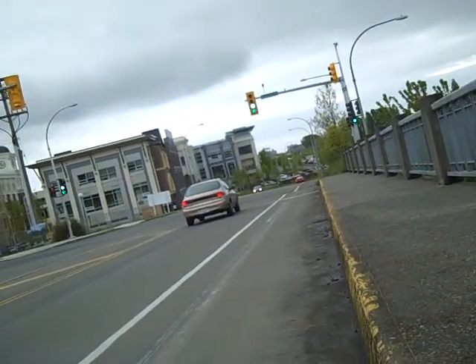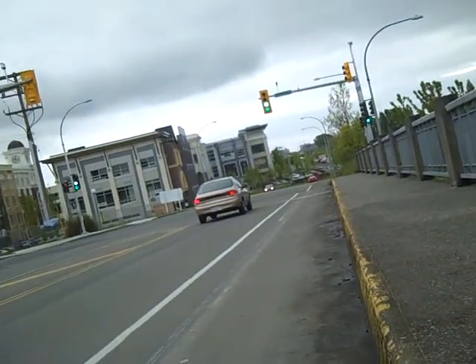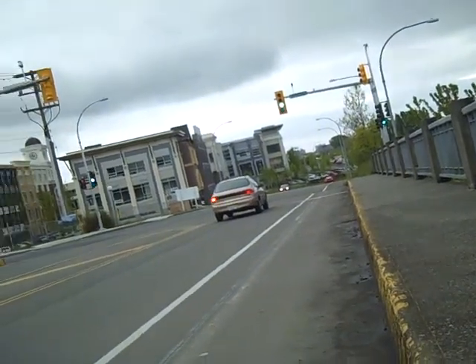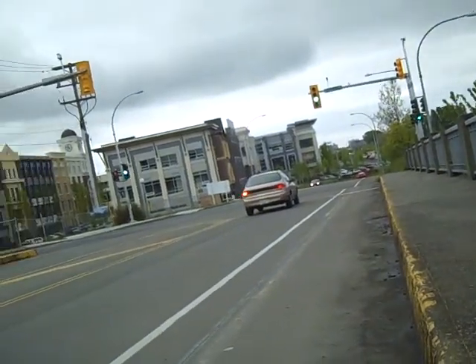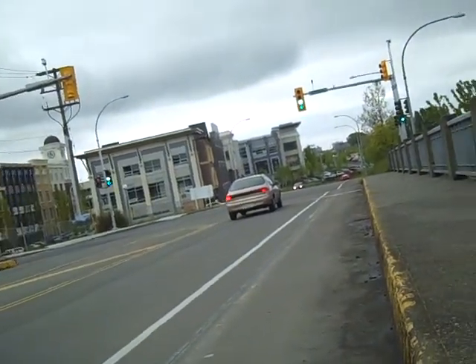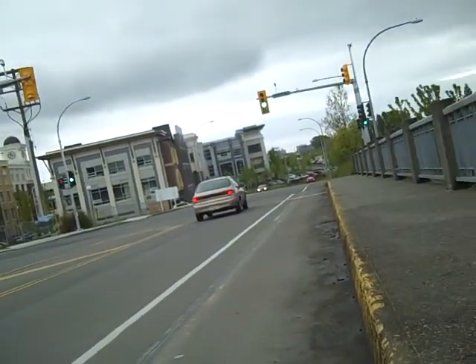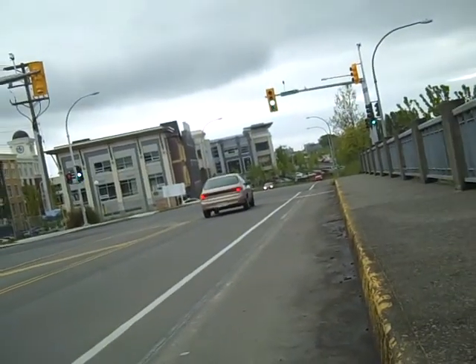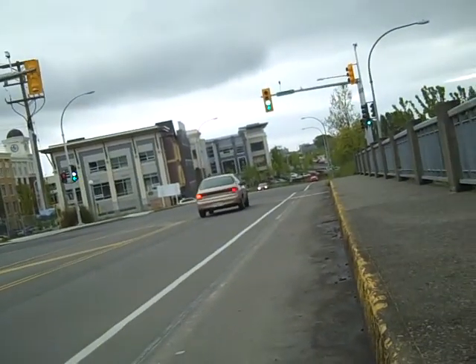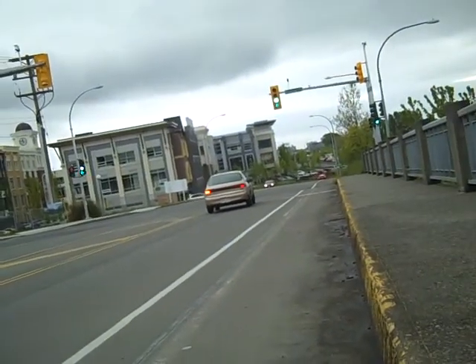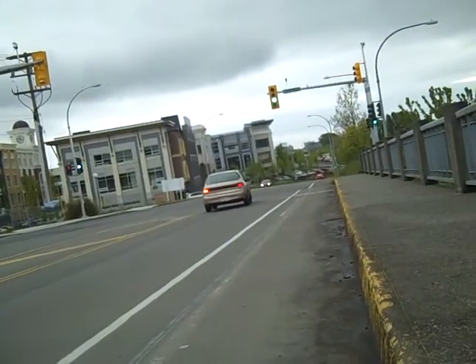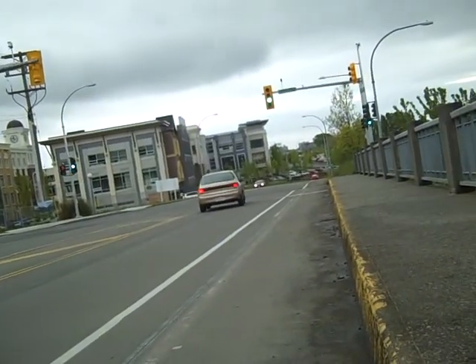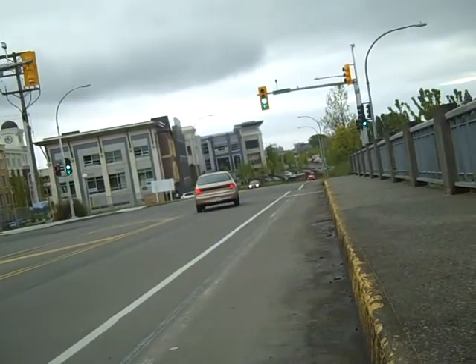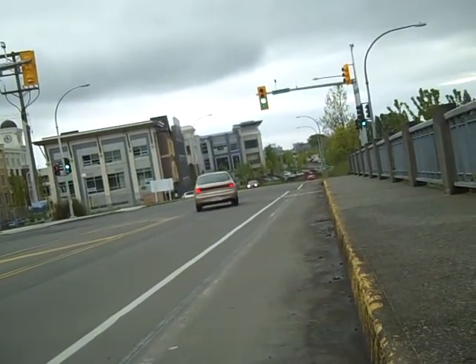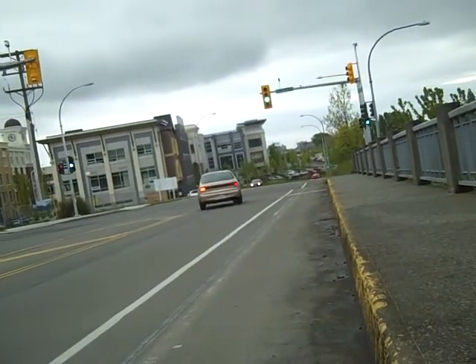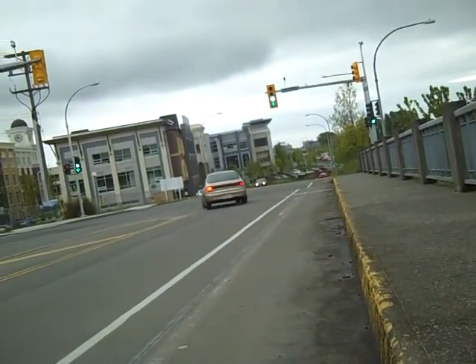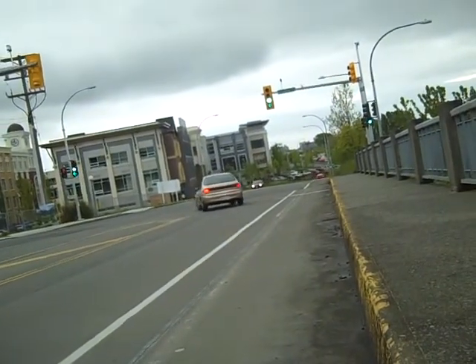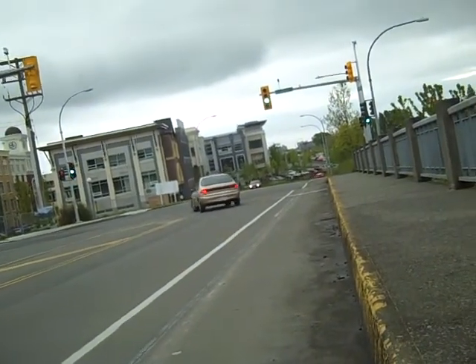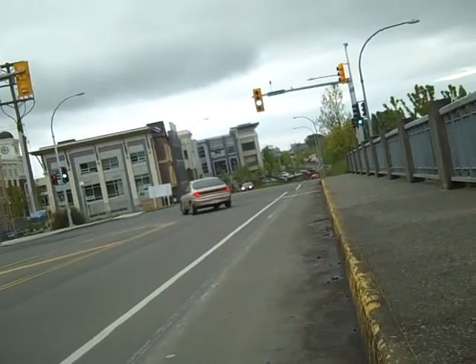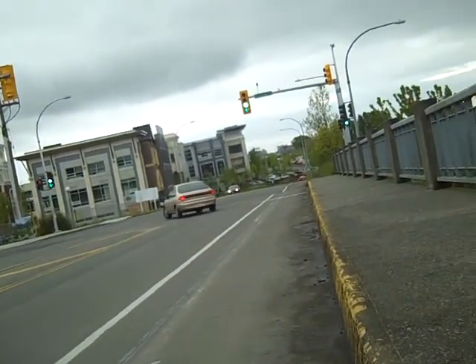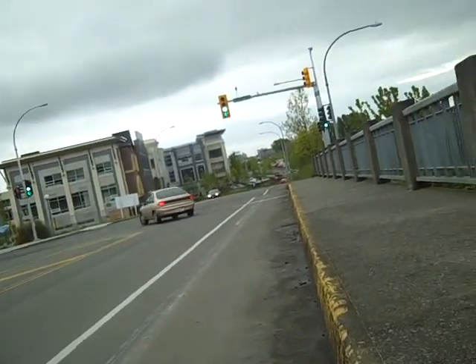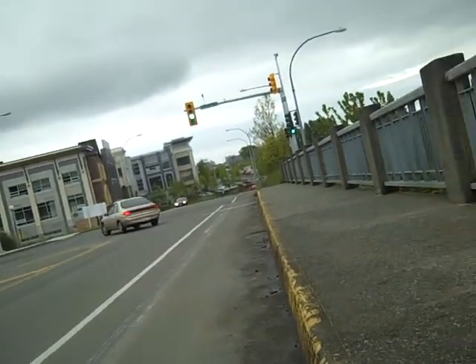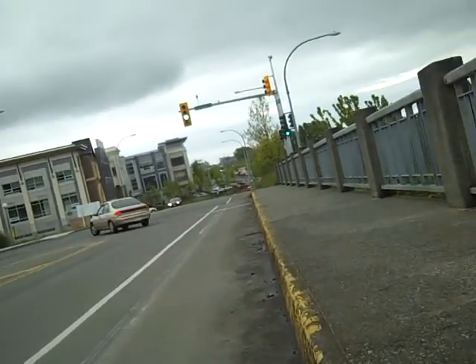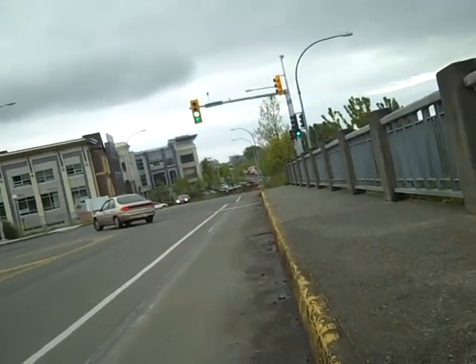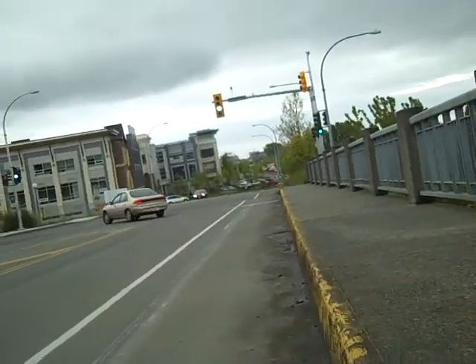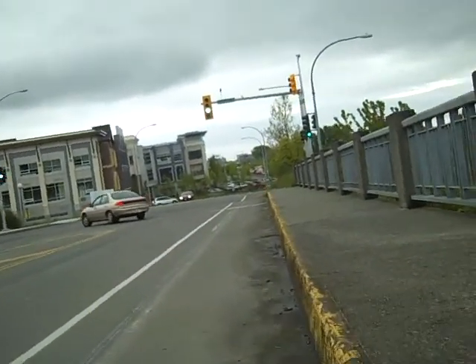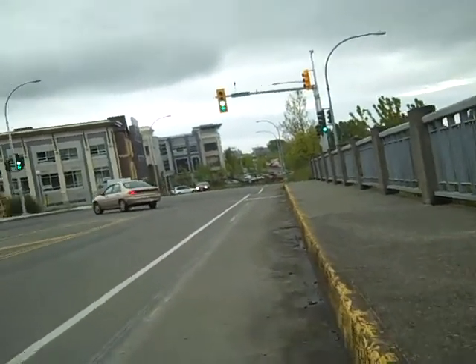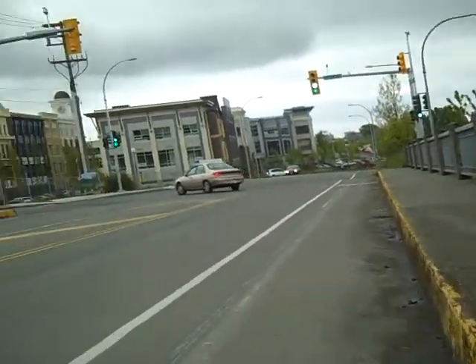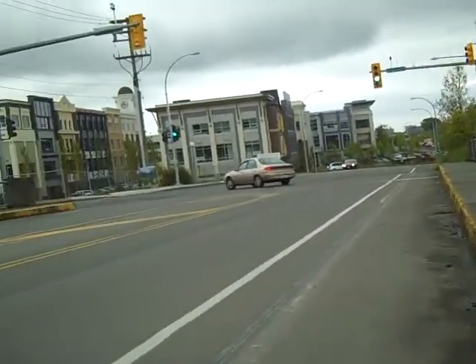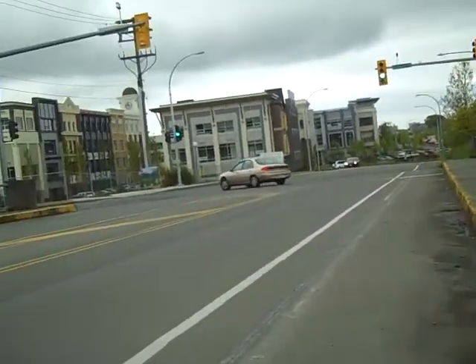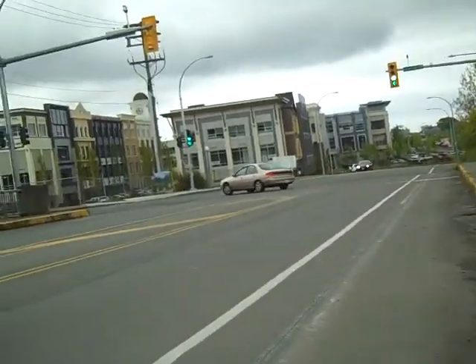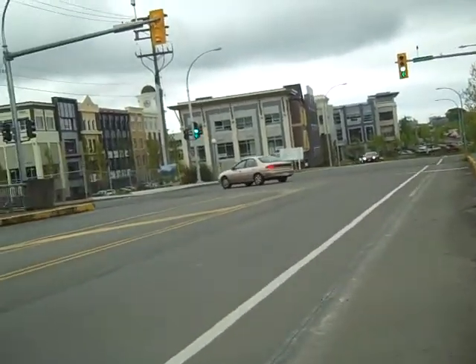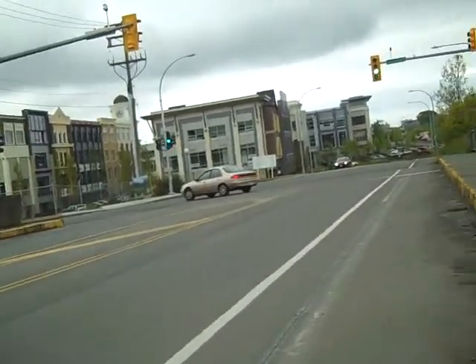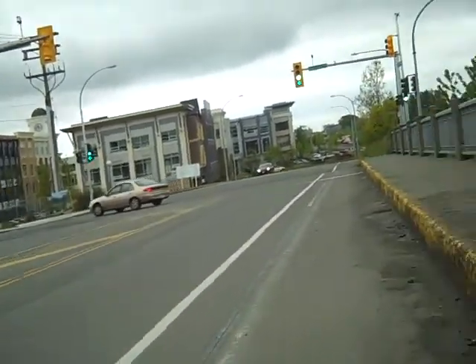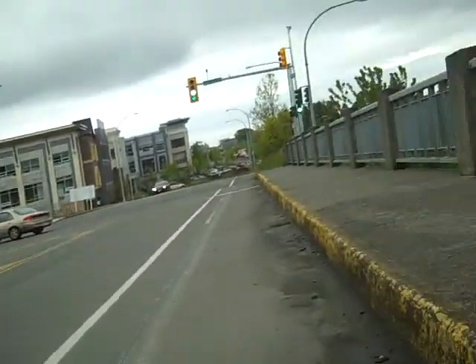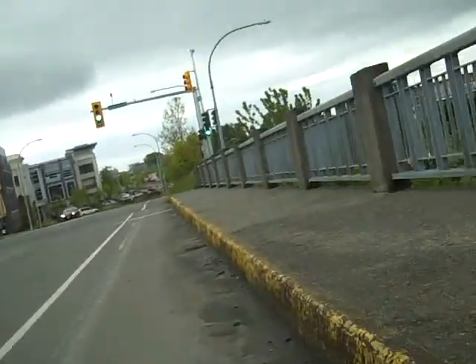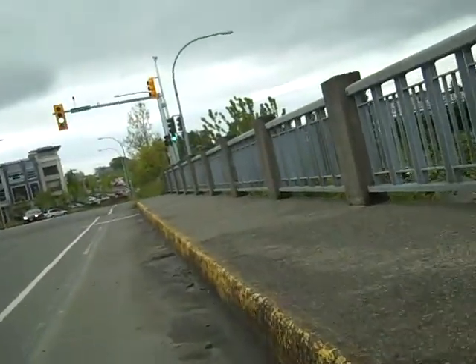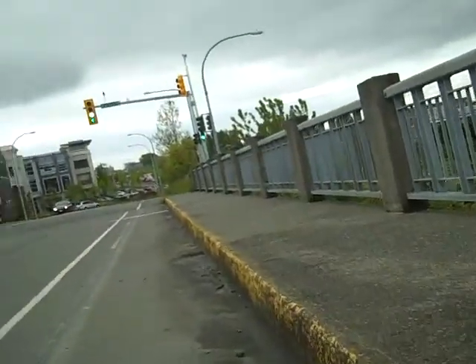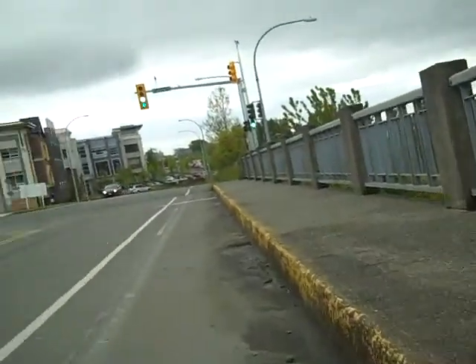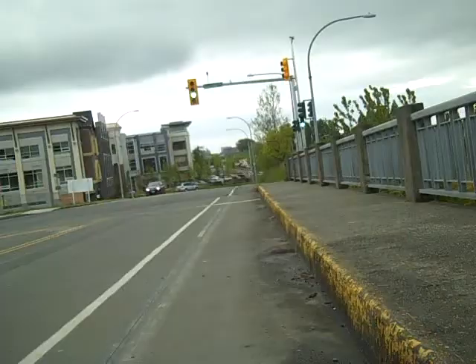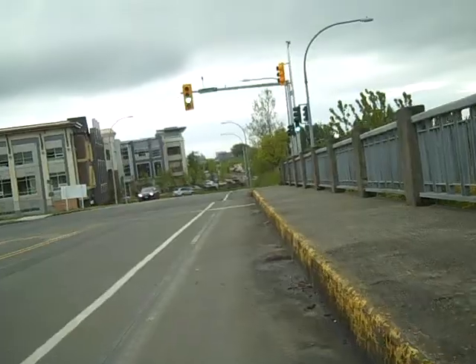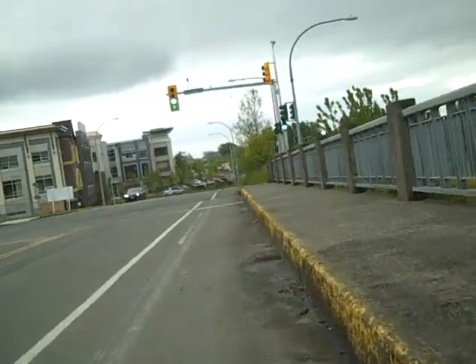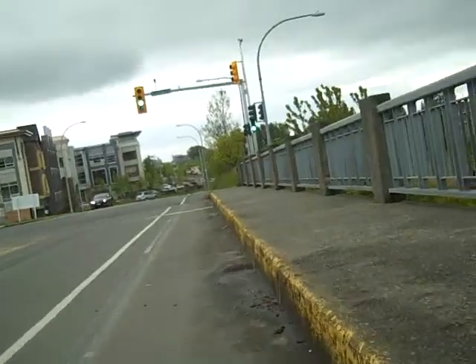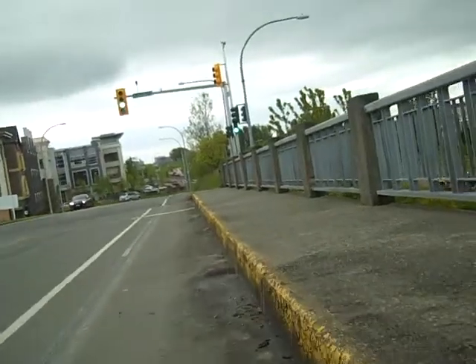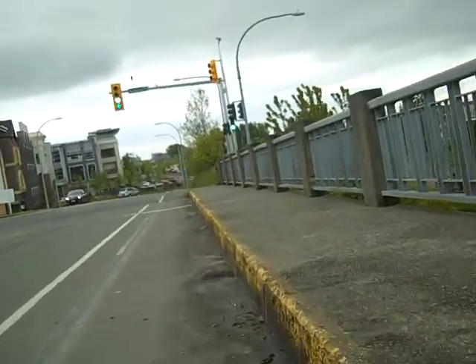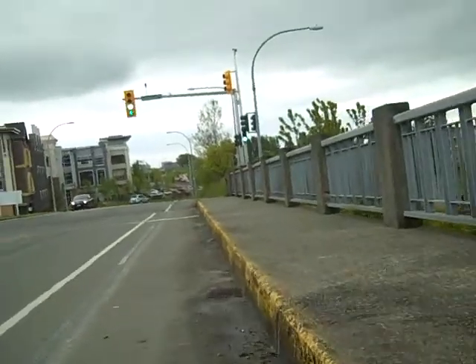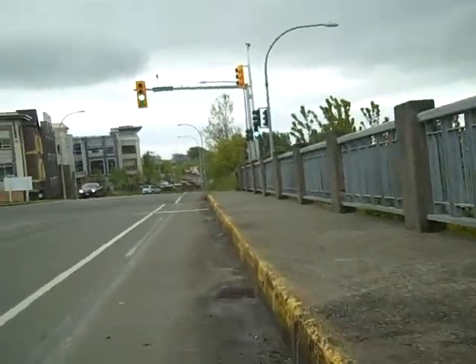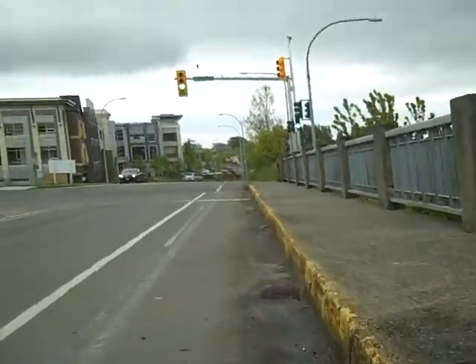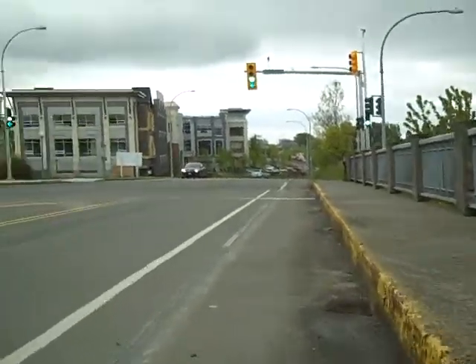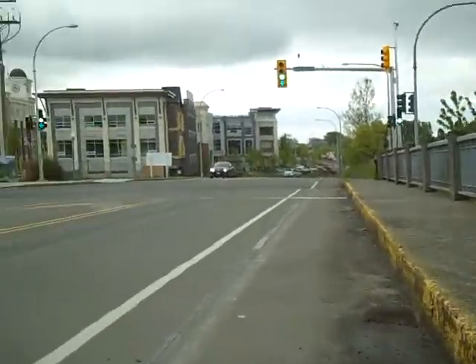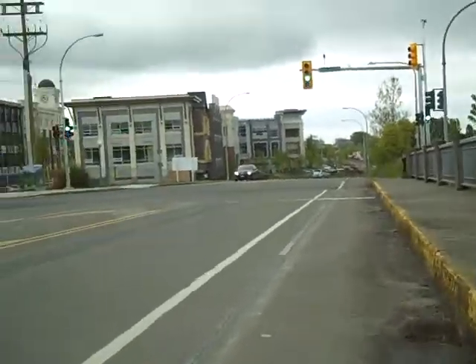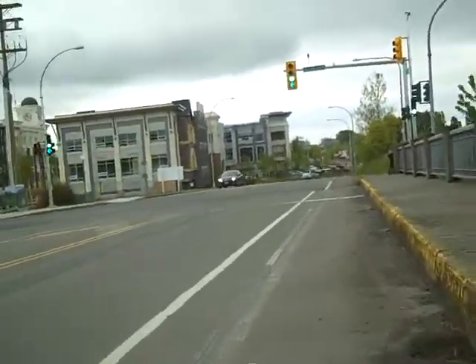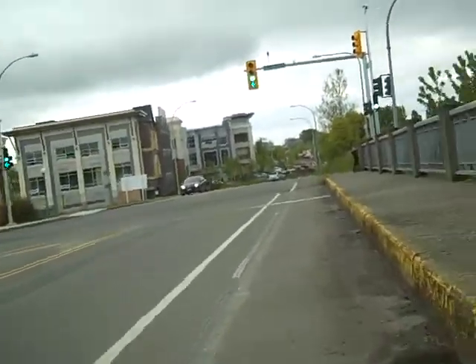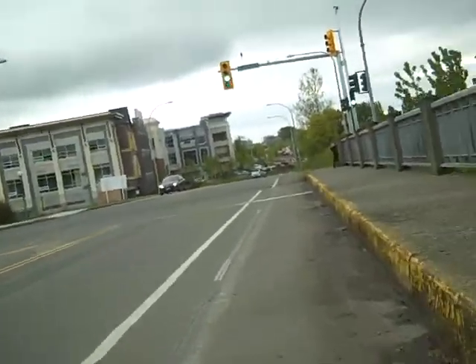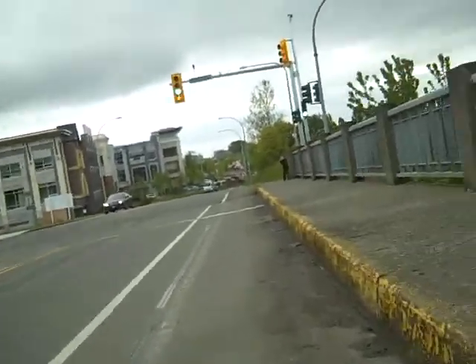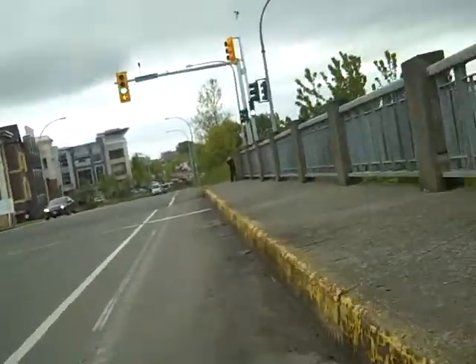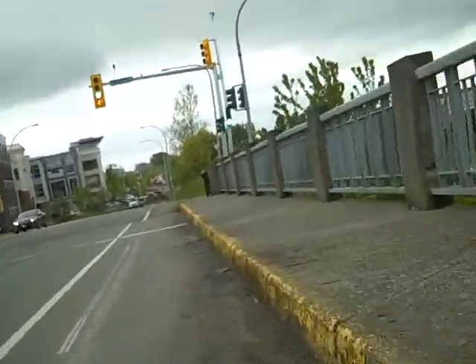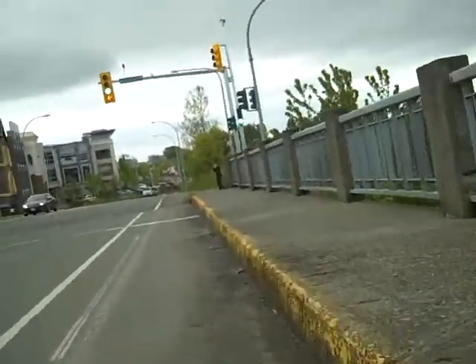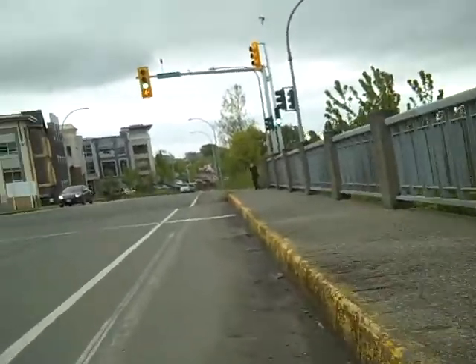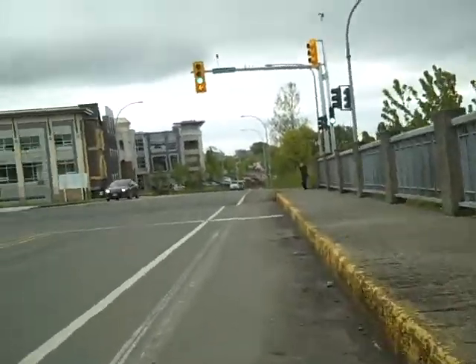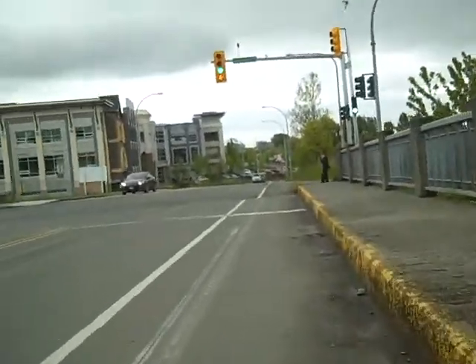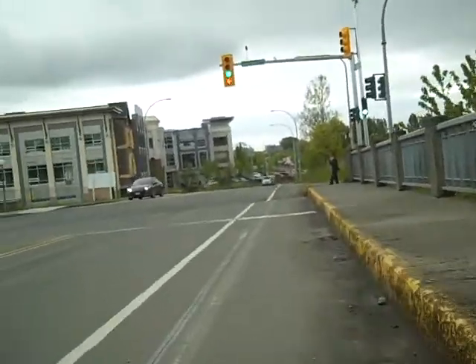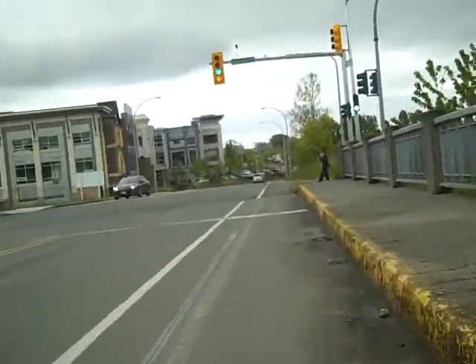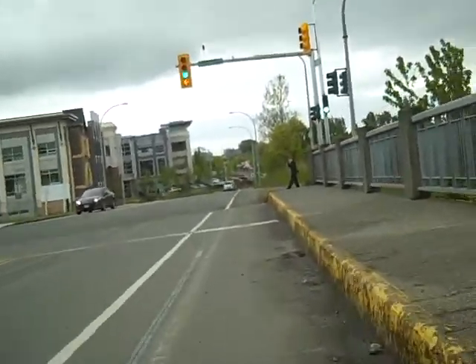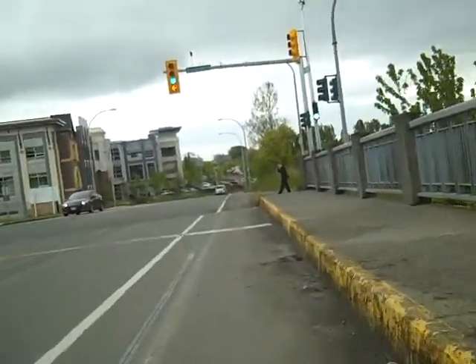I'm going to show you the Galloping Goose bike trail starting in Victoria near the uptown area.